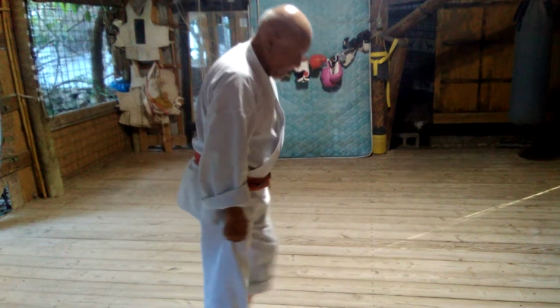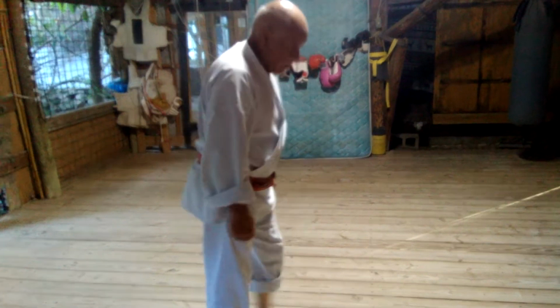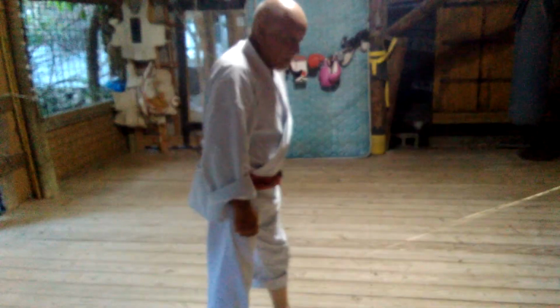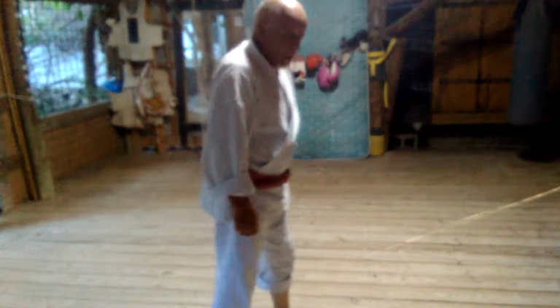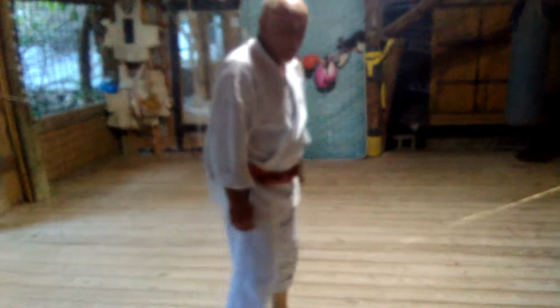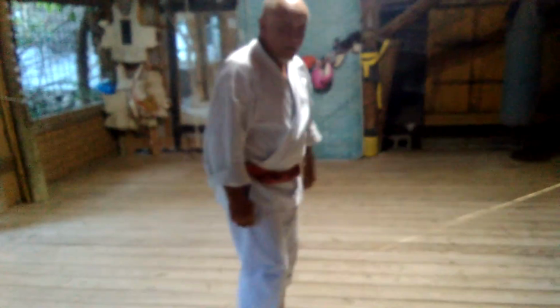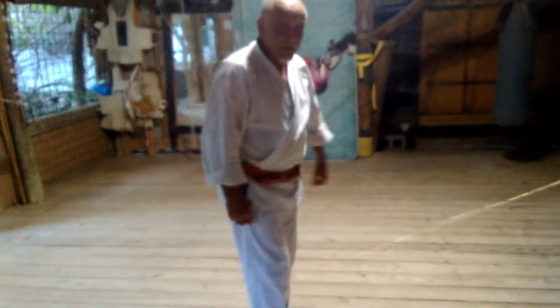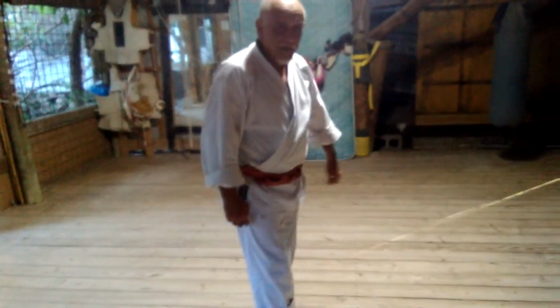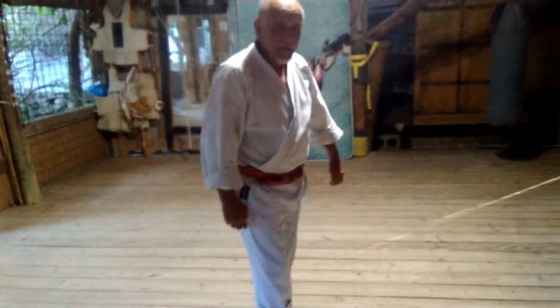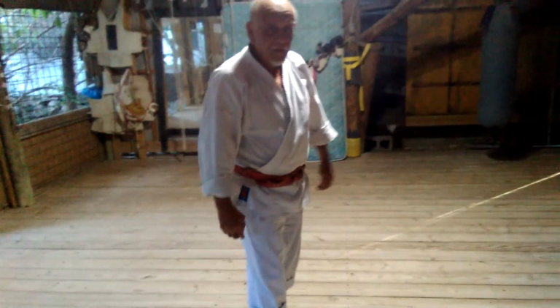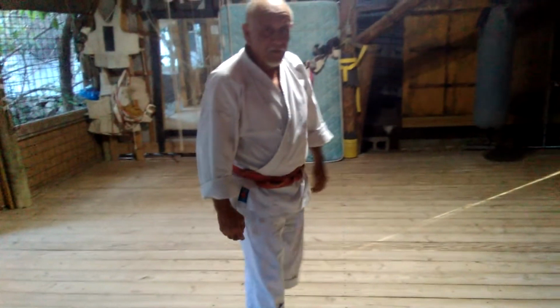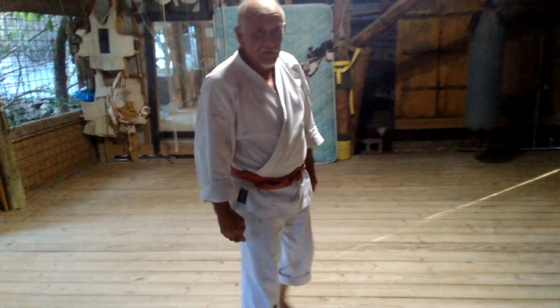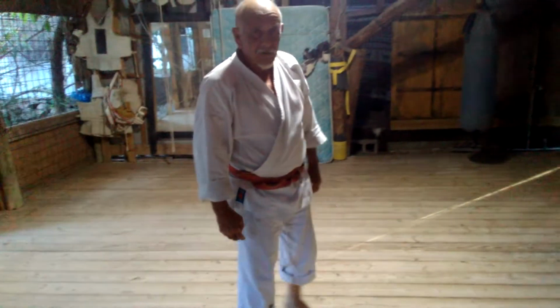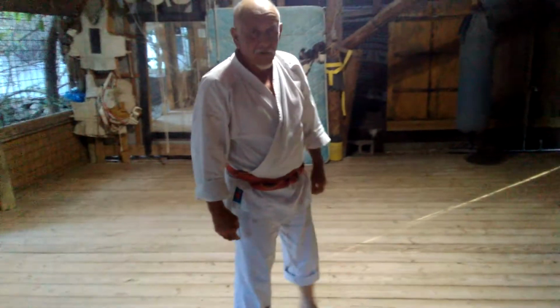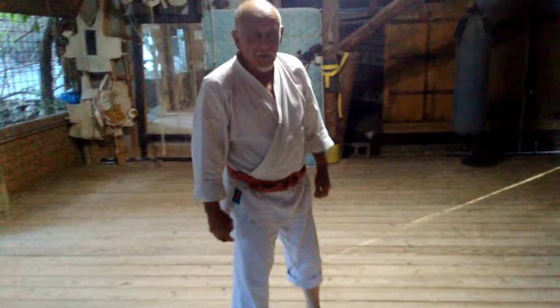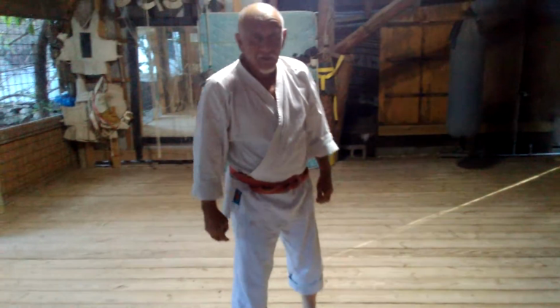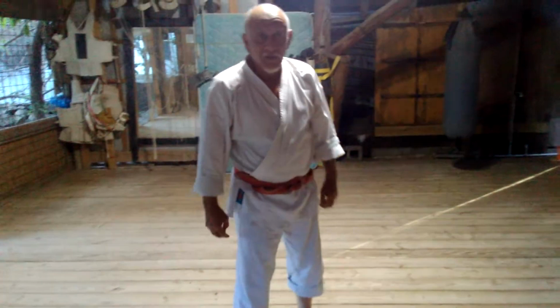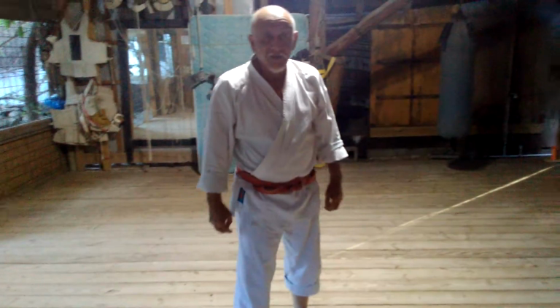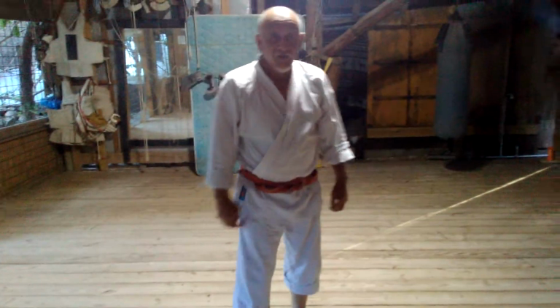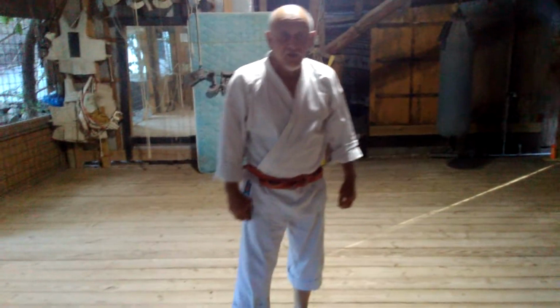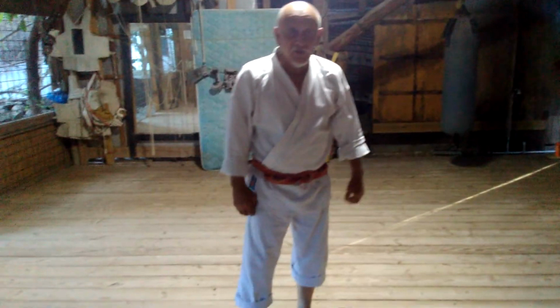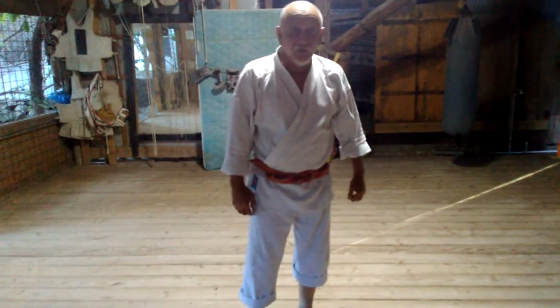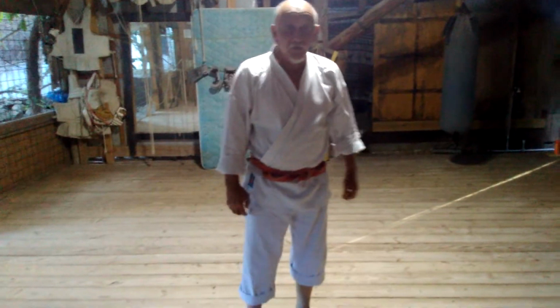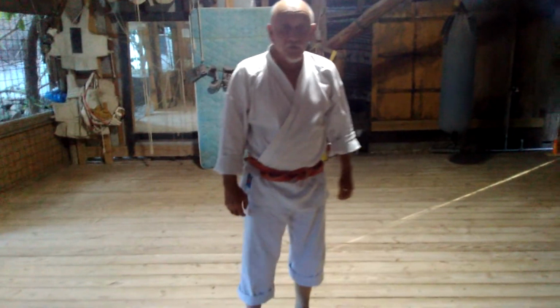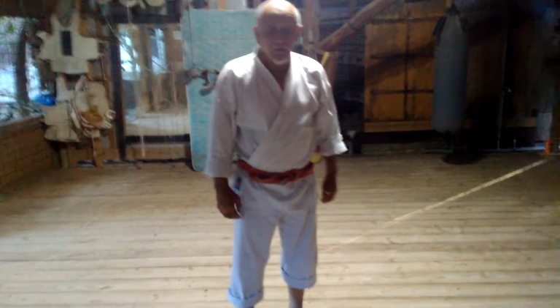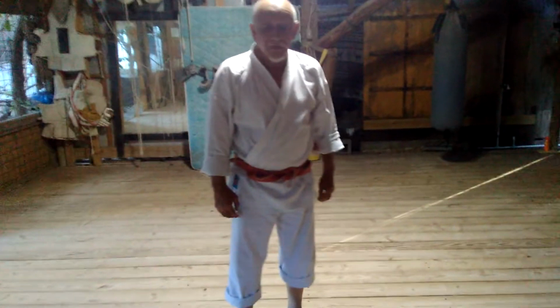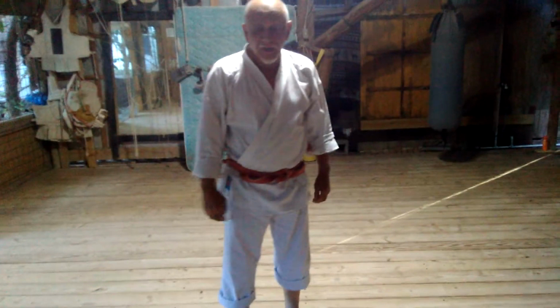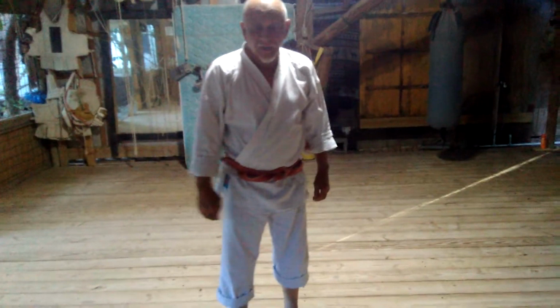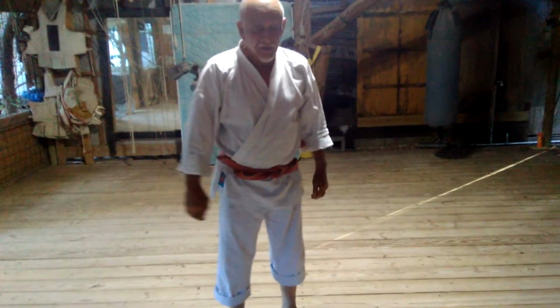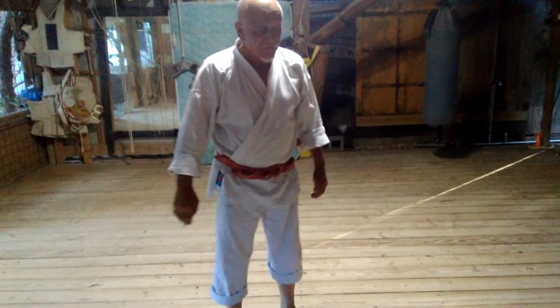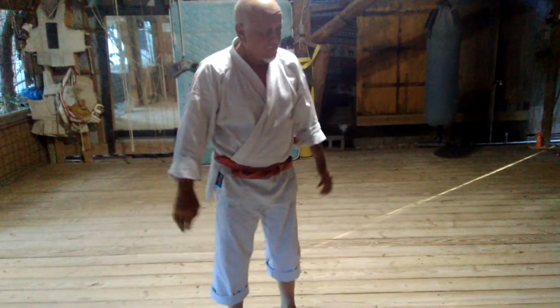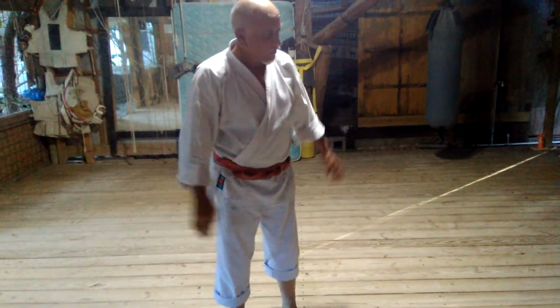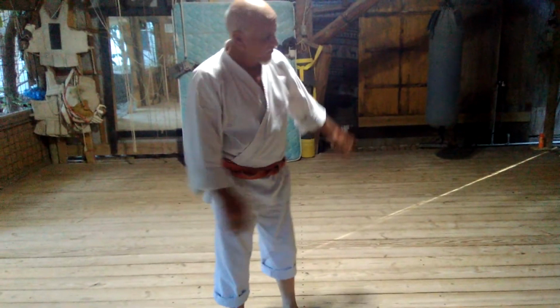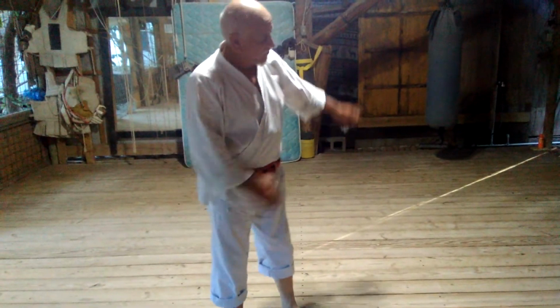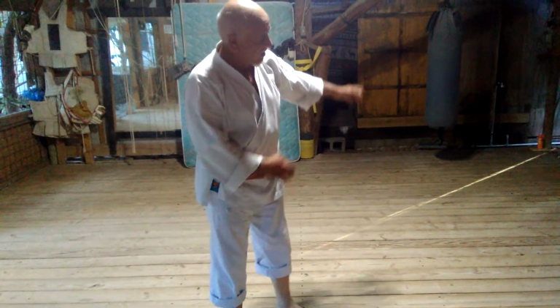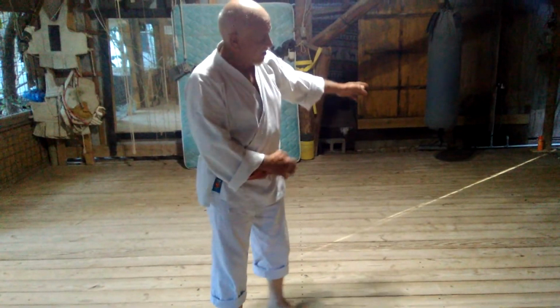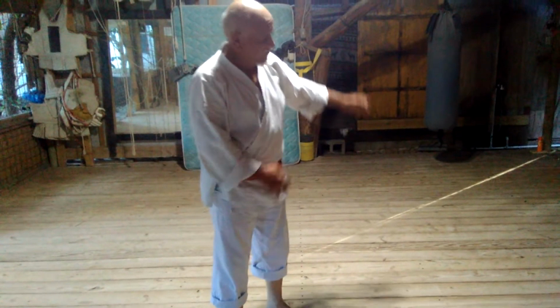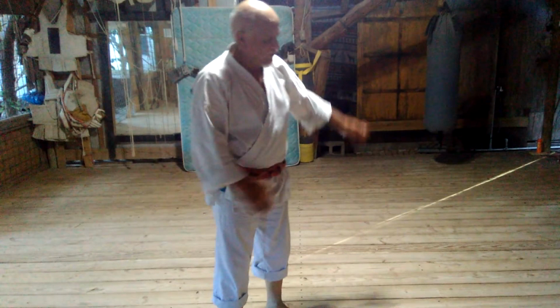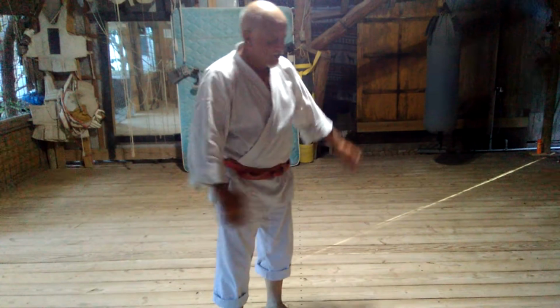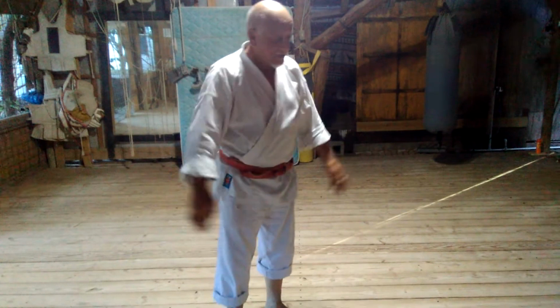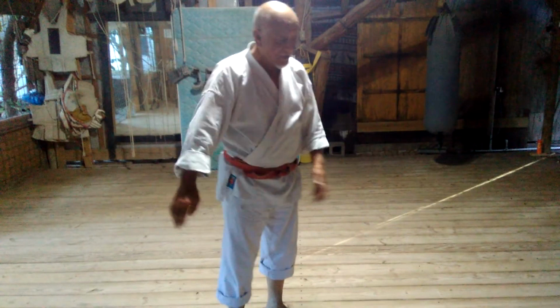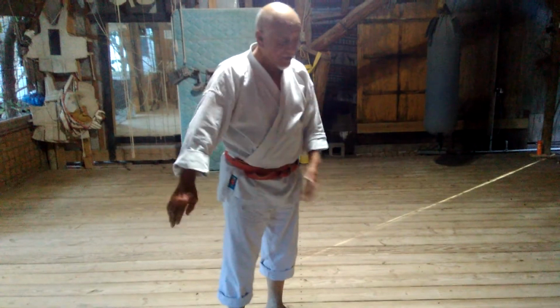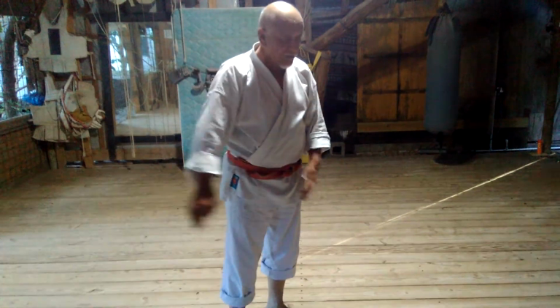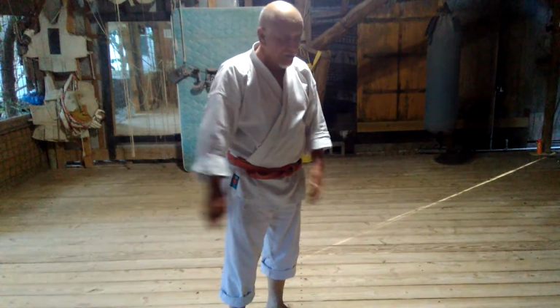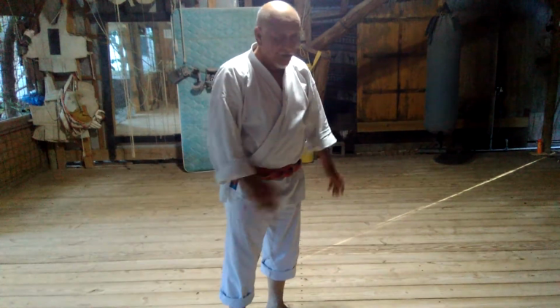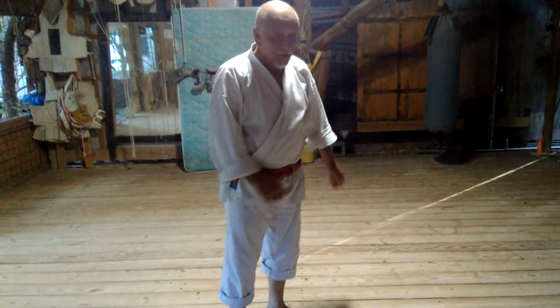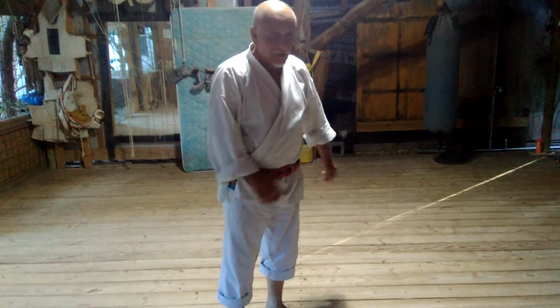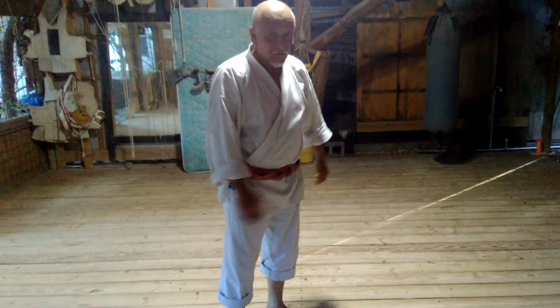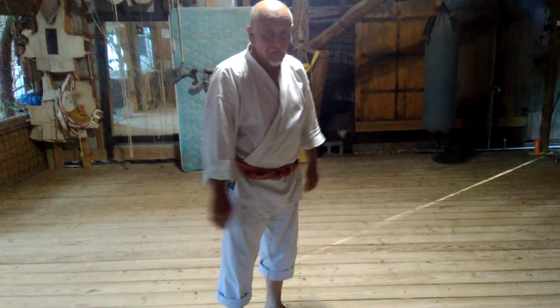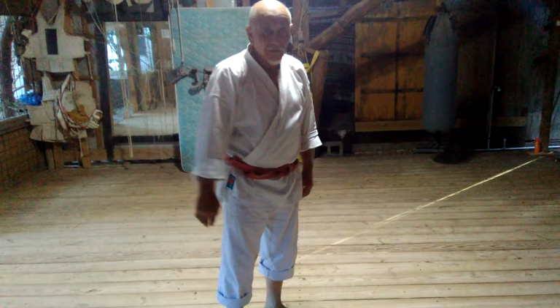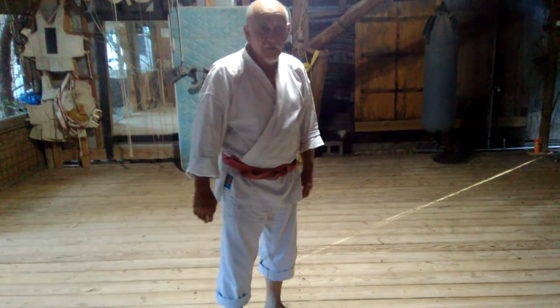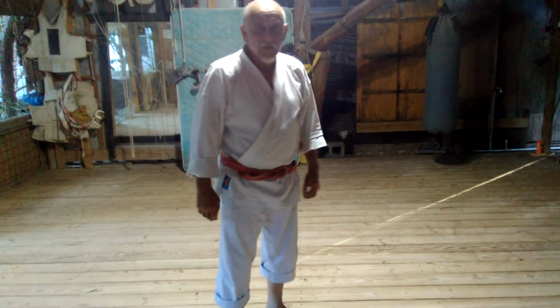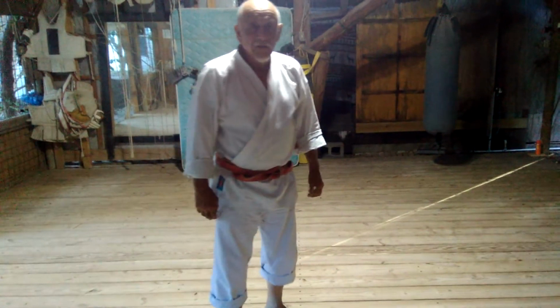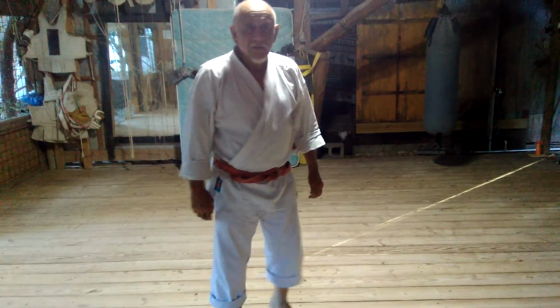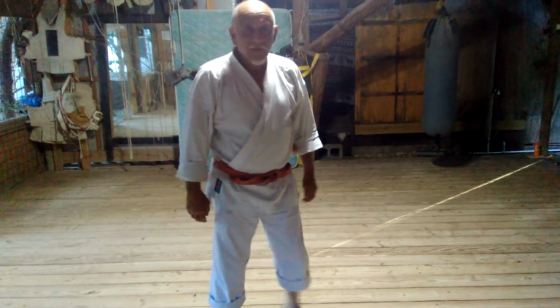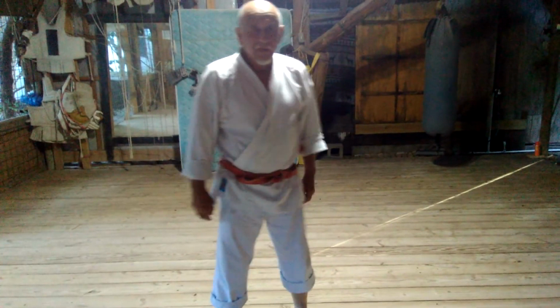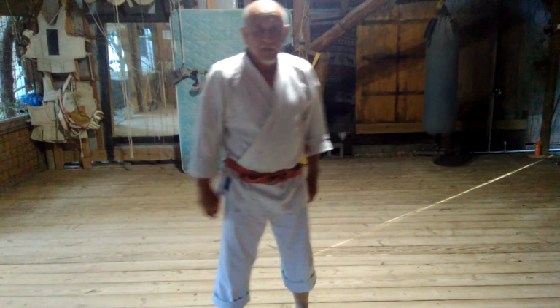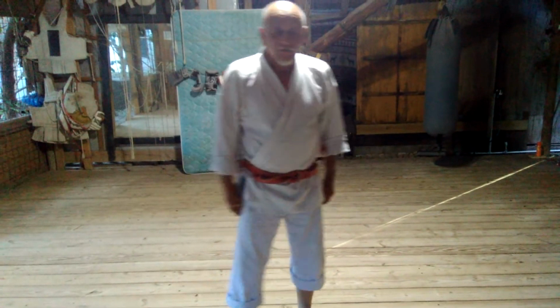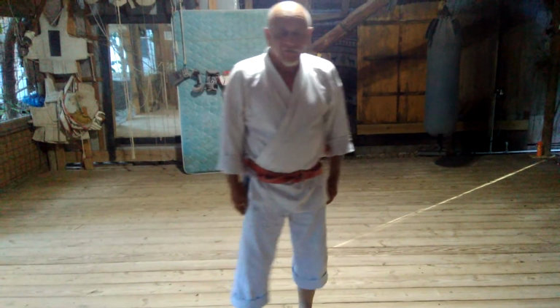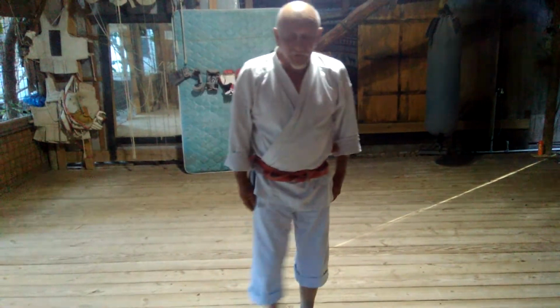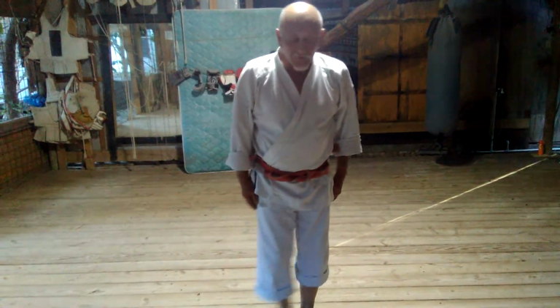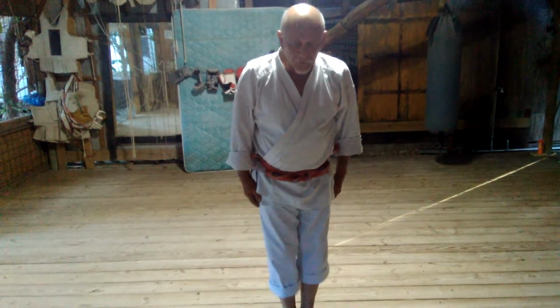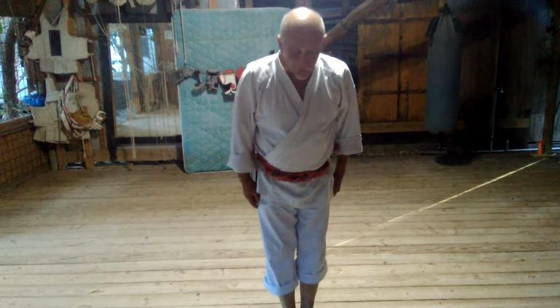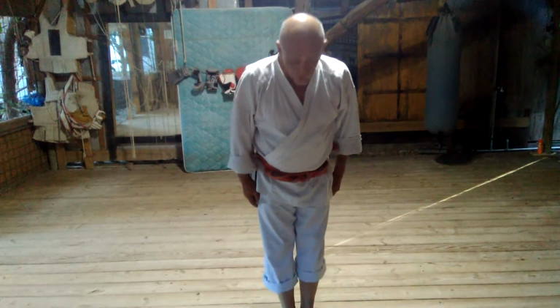That kata was called Chinto, done at a 45 degree angle. Thank you very much.